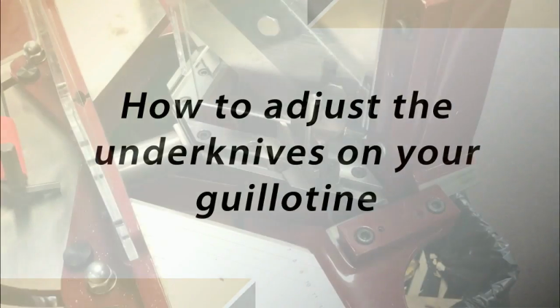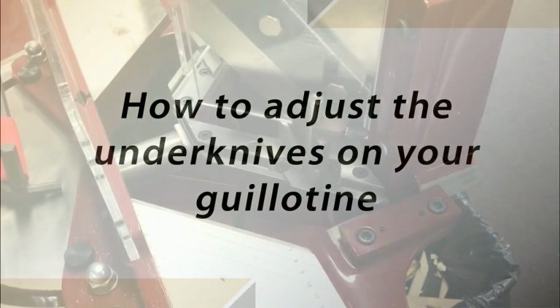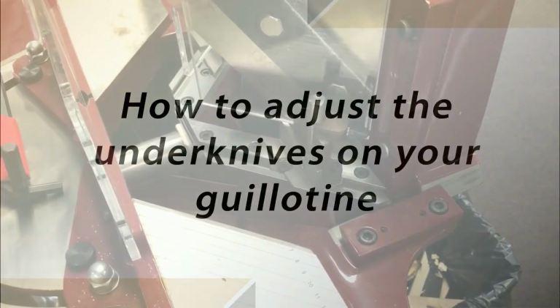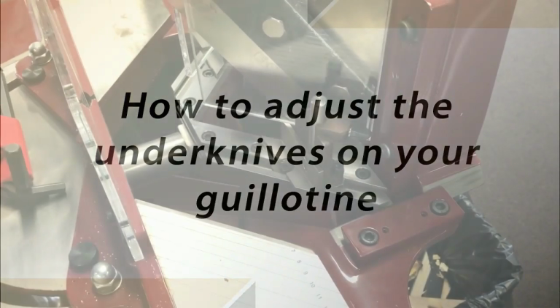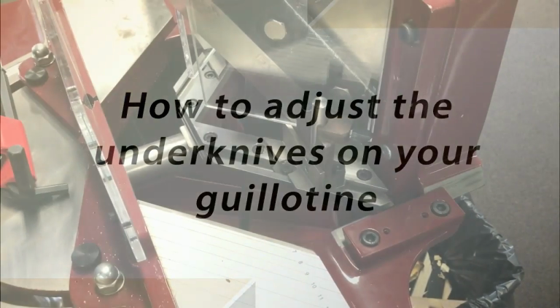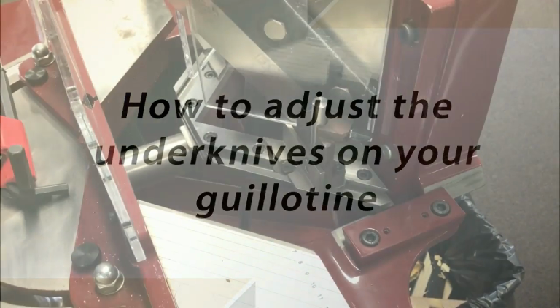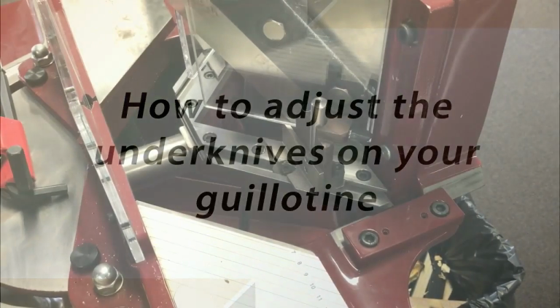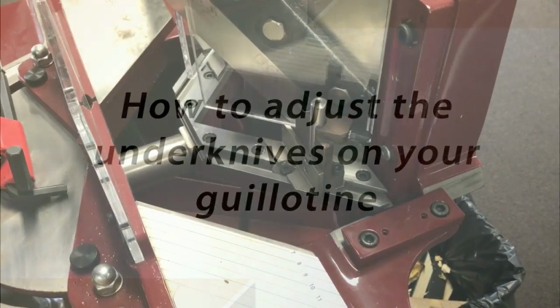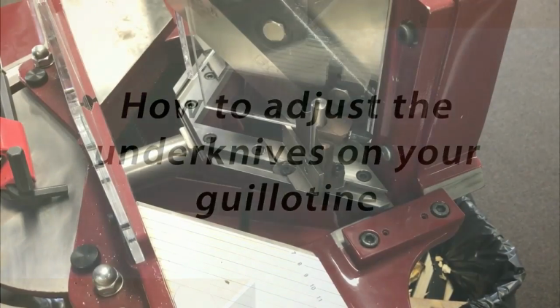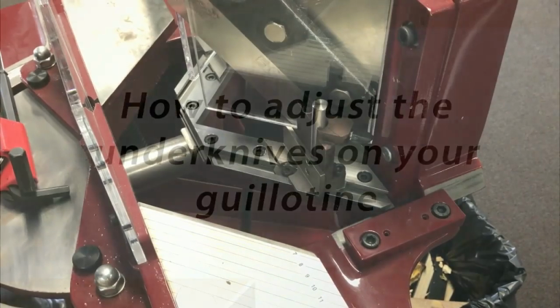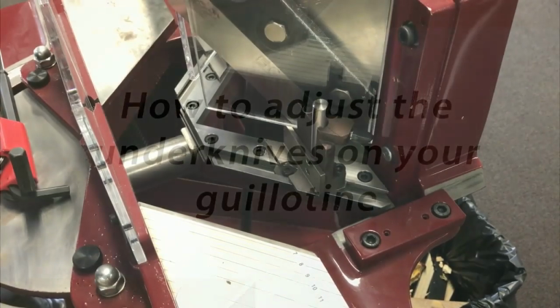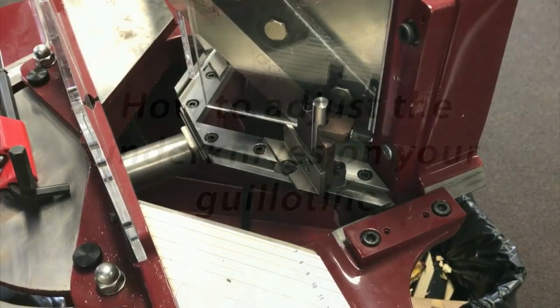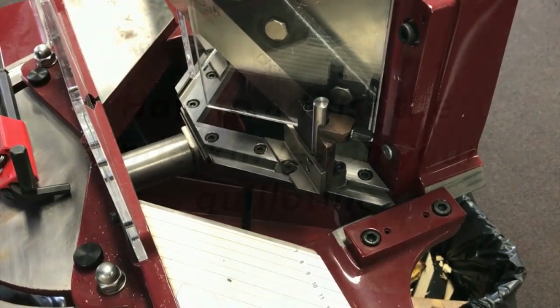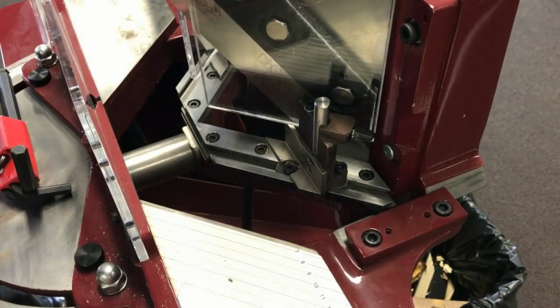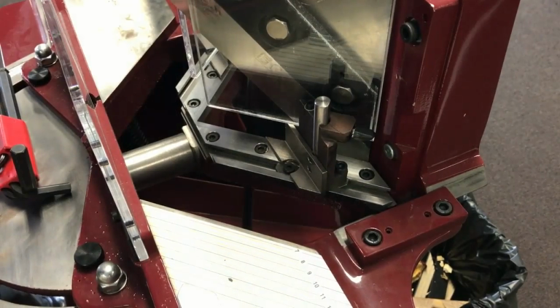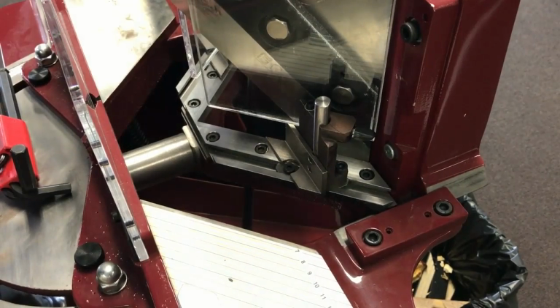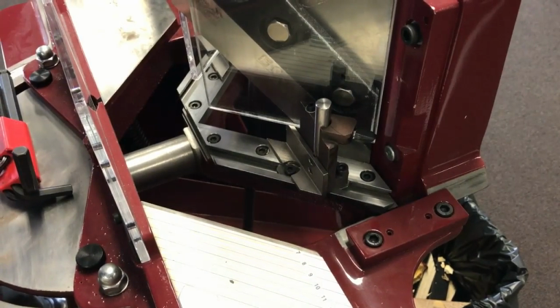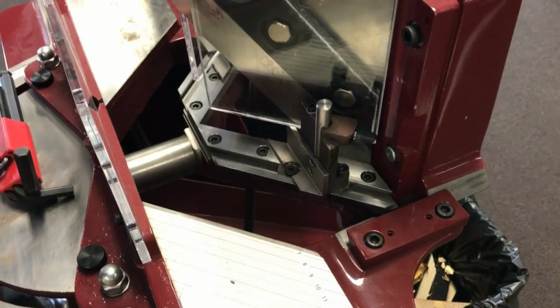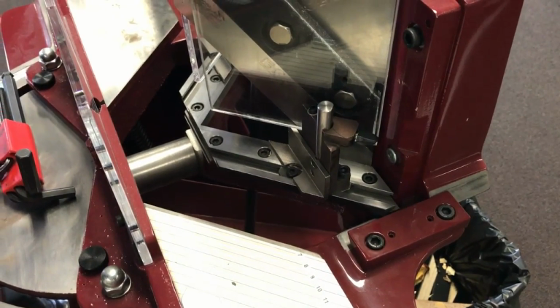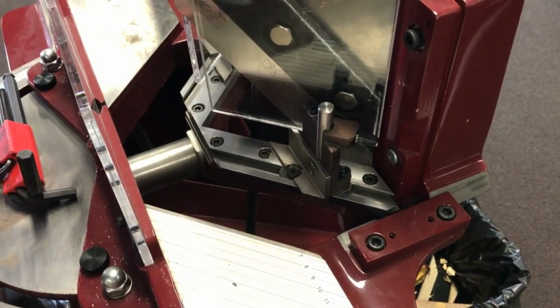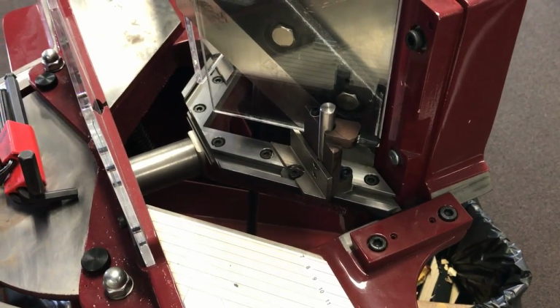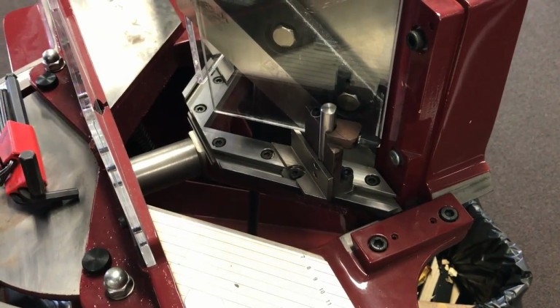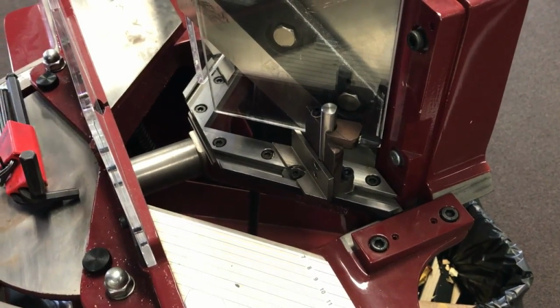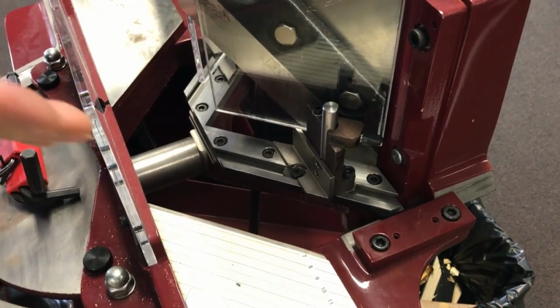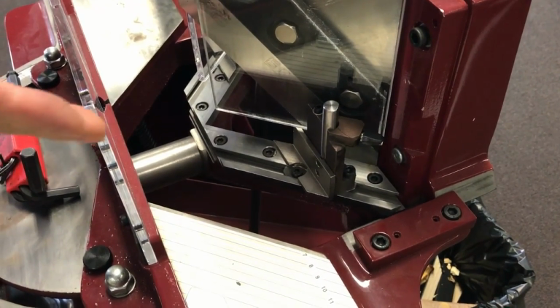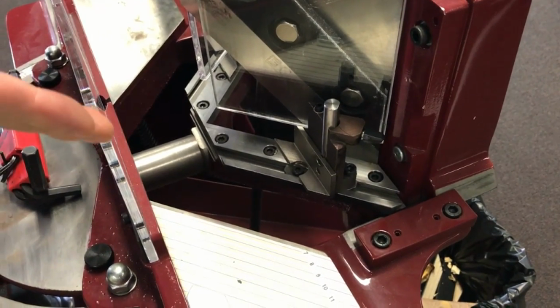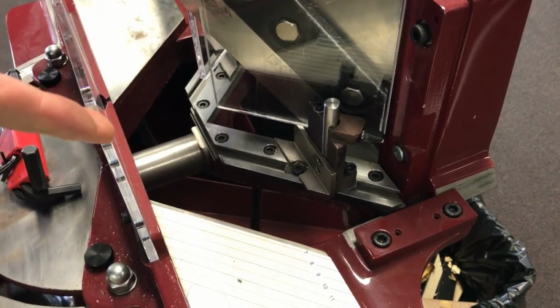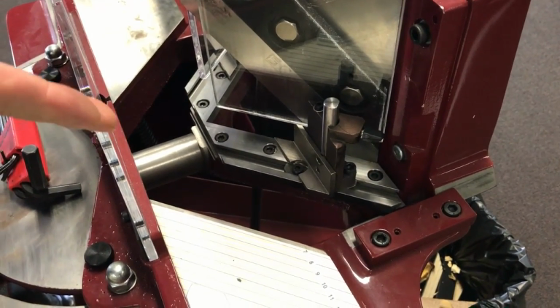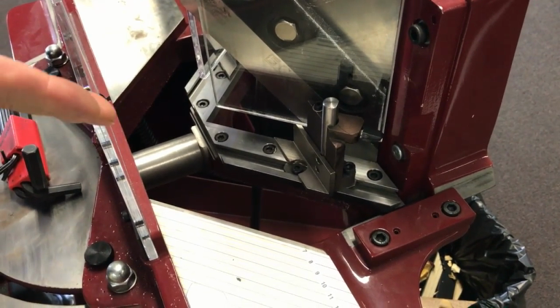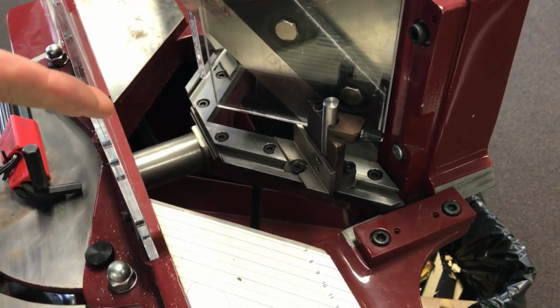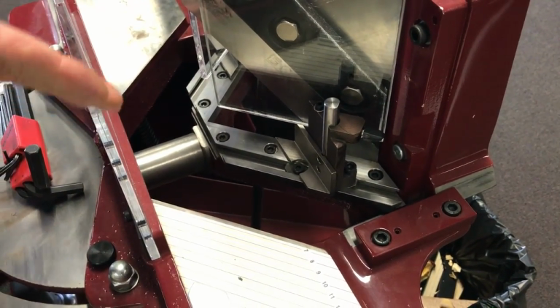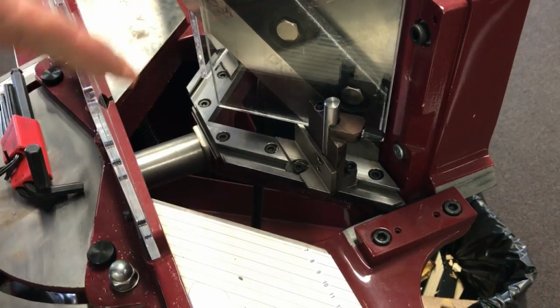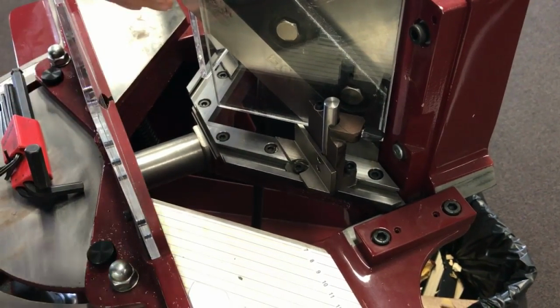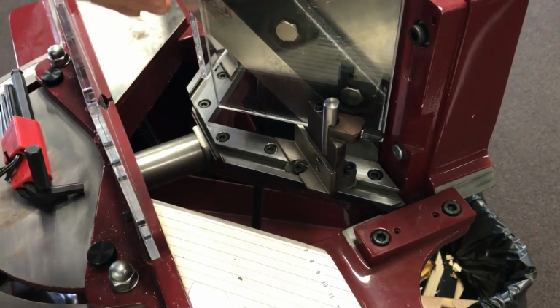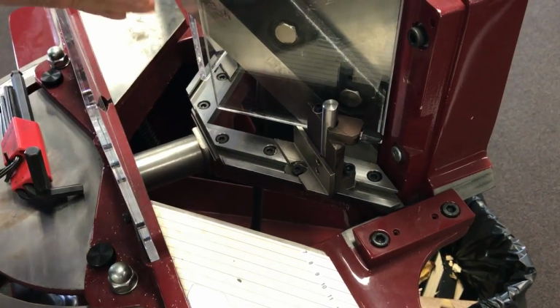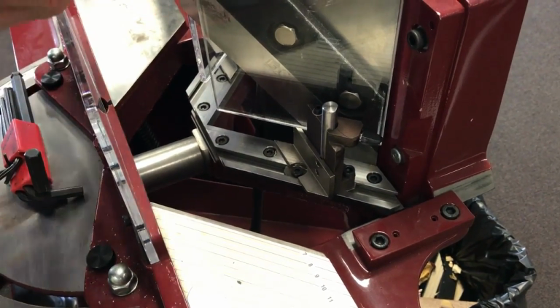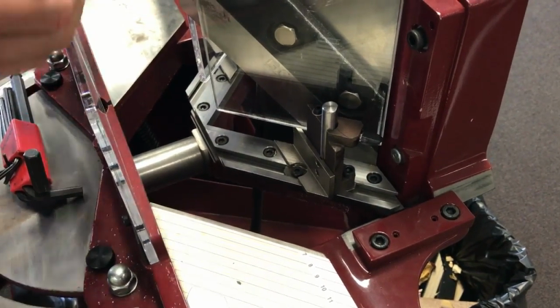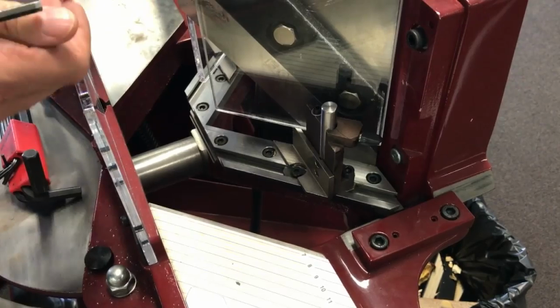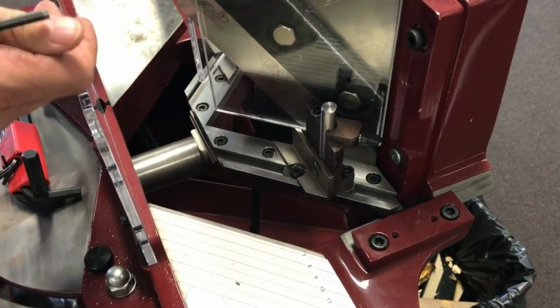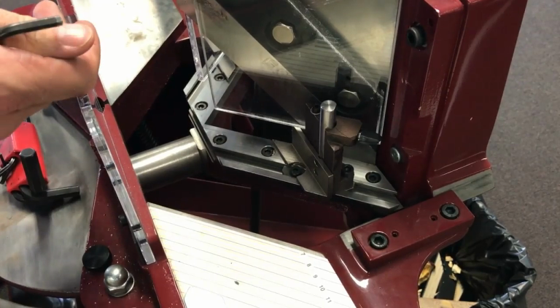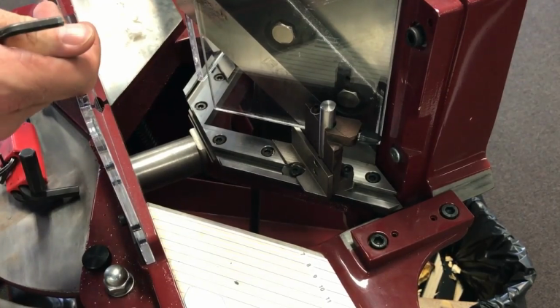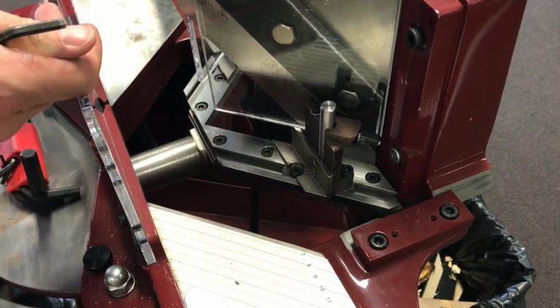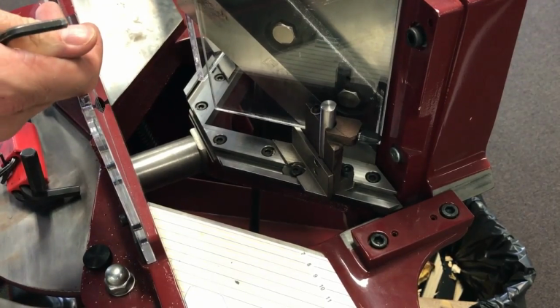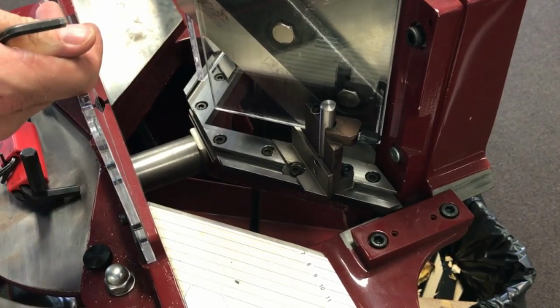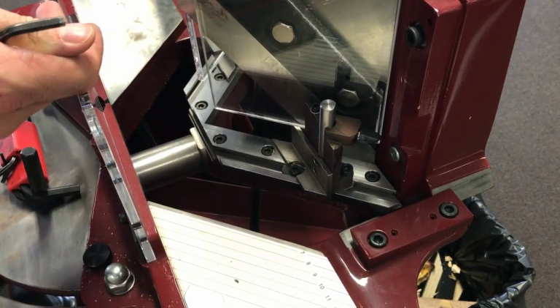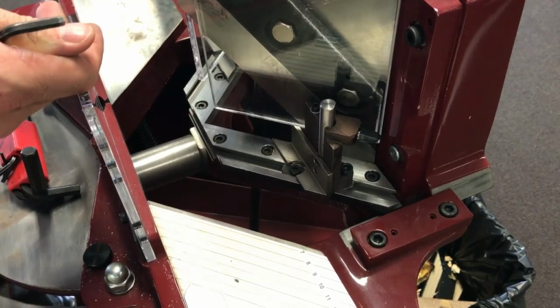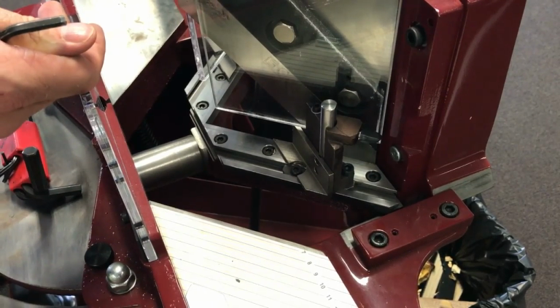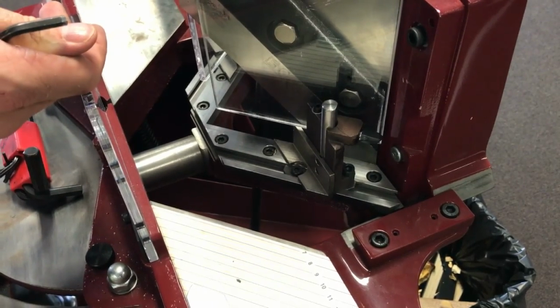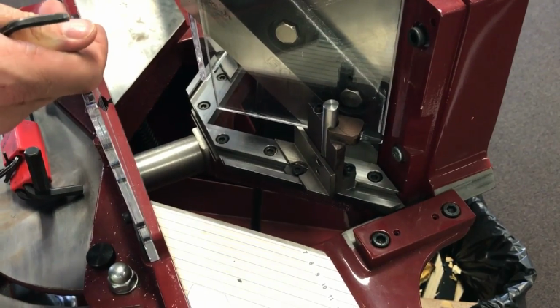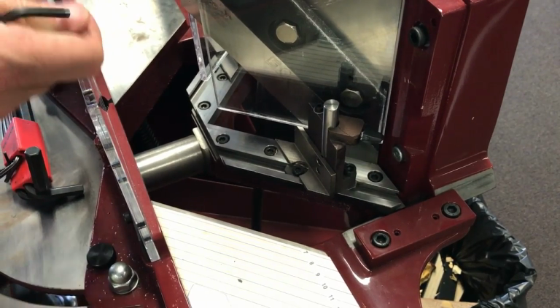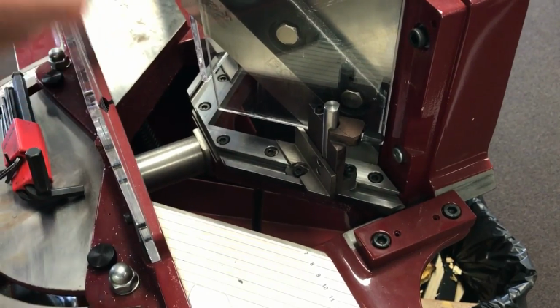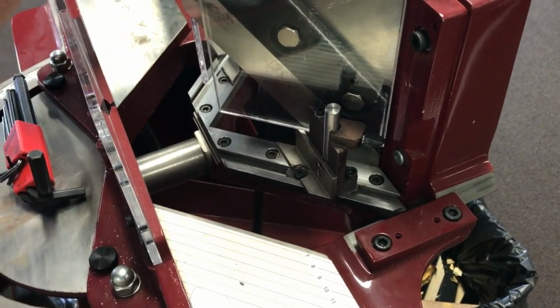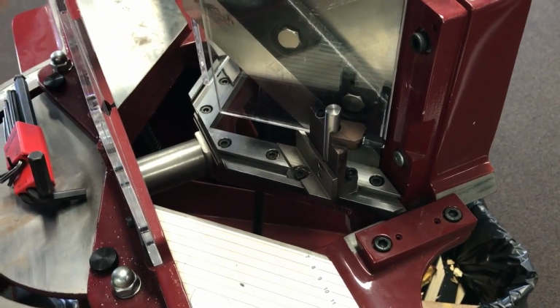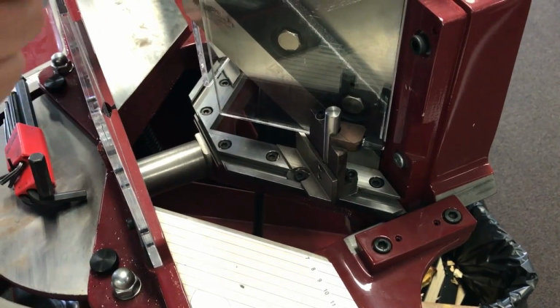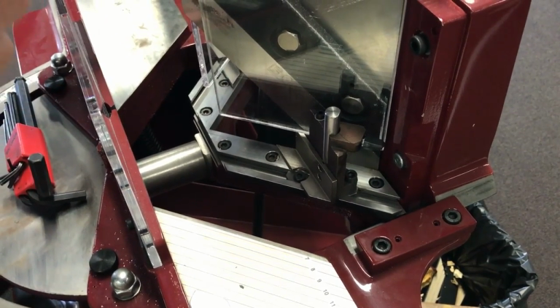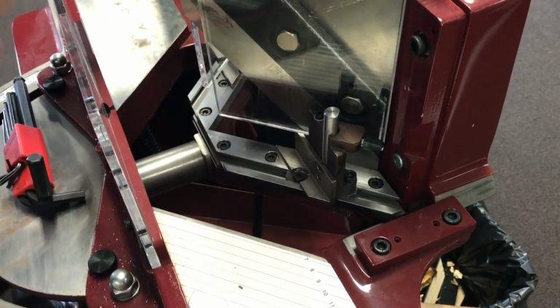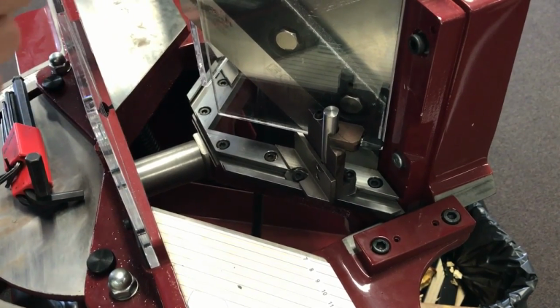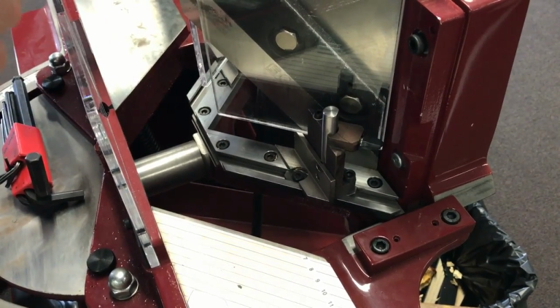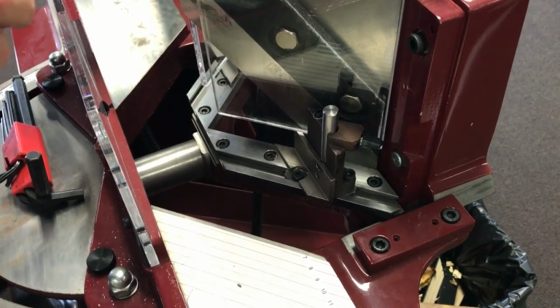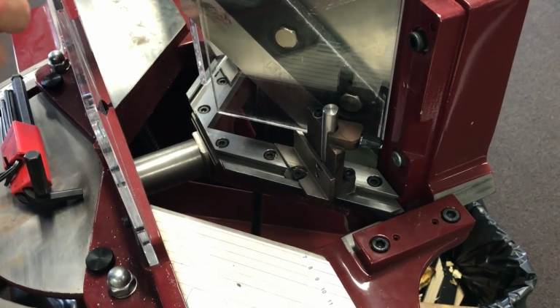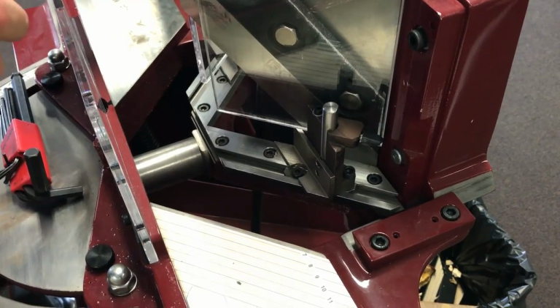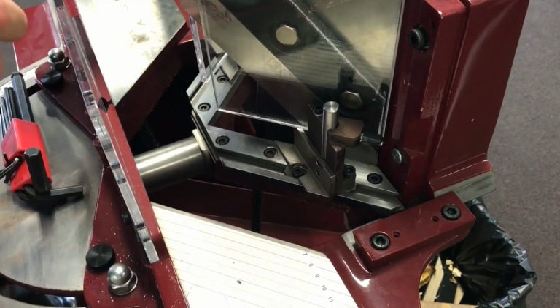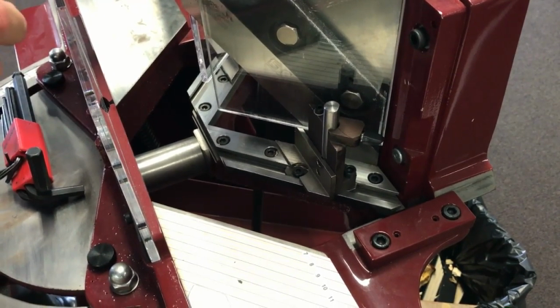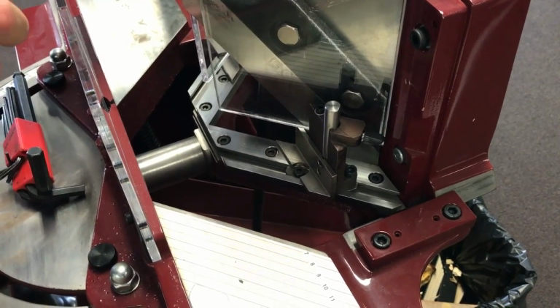In this video I'm going to demonstrate how you can adjust the under knives for your guillotine to get a nice crisp perfect cut.